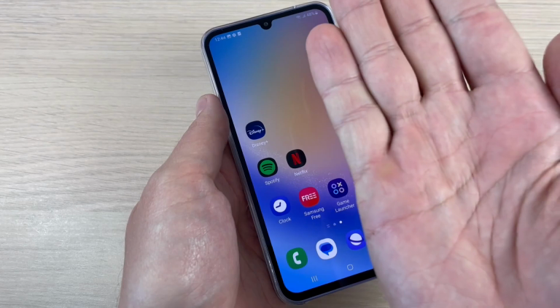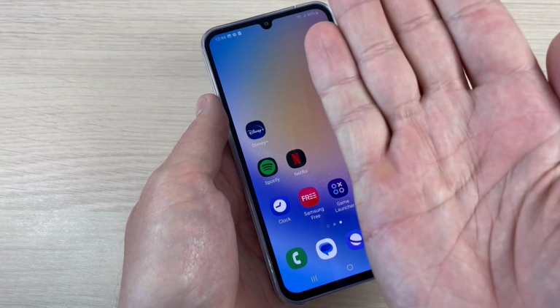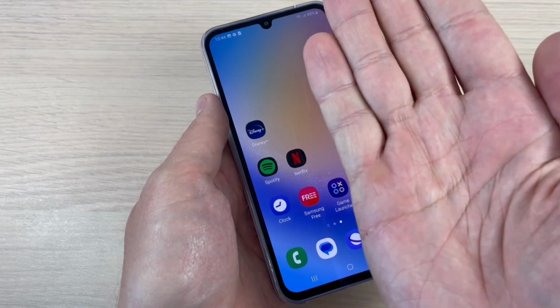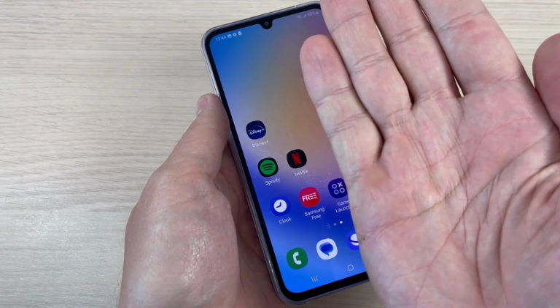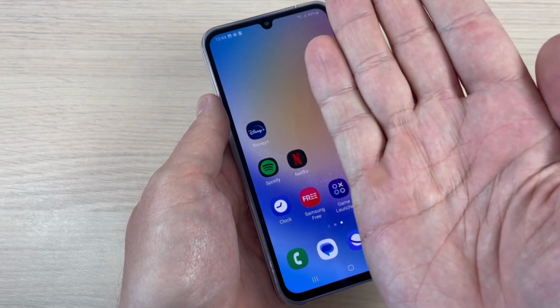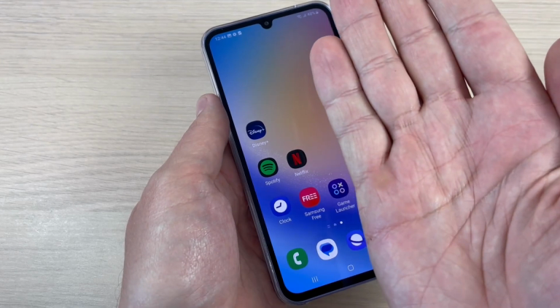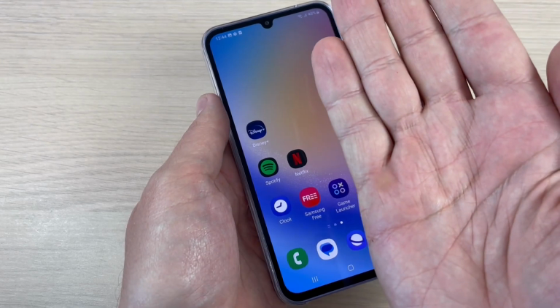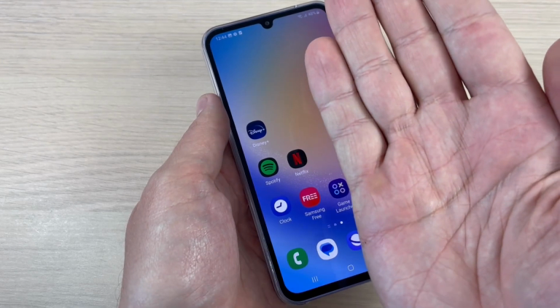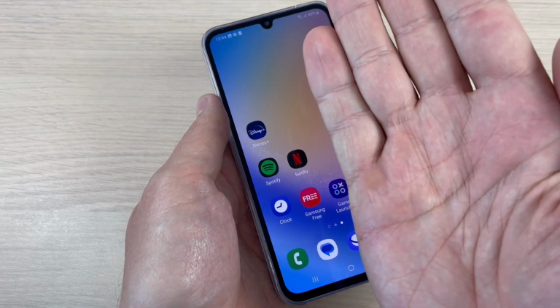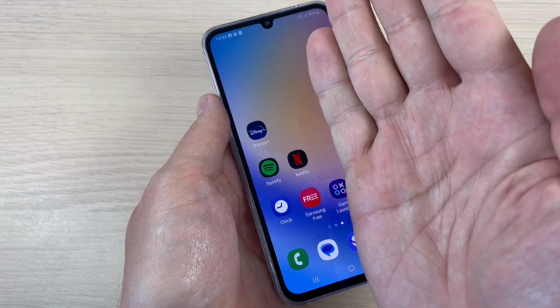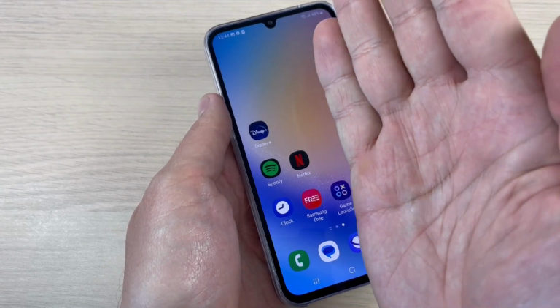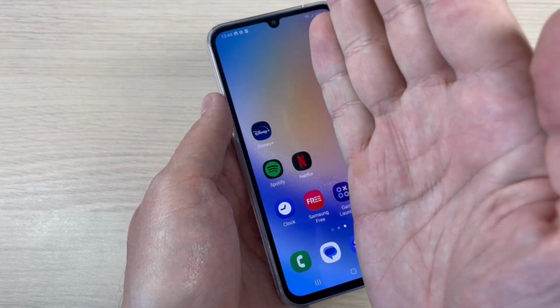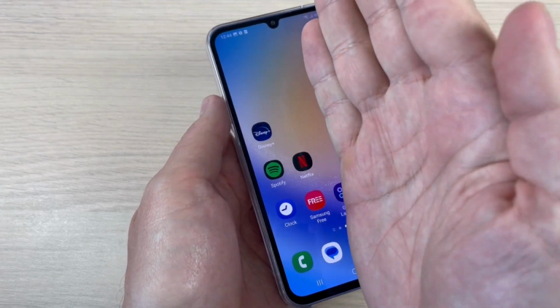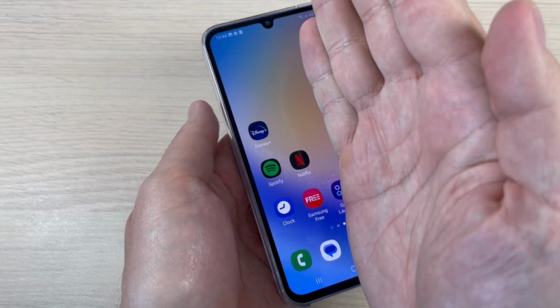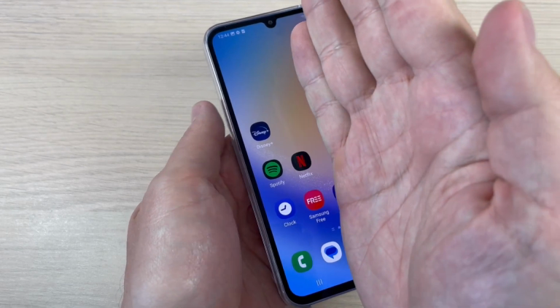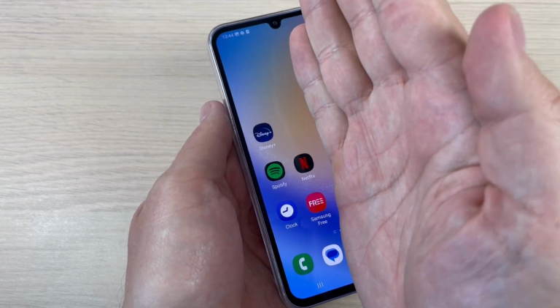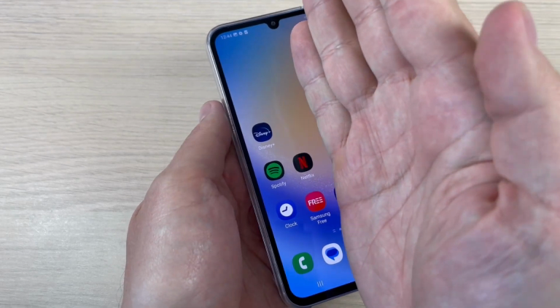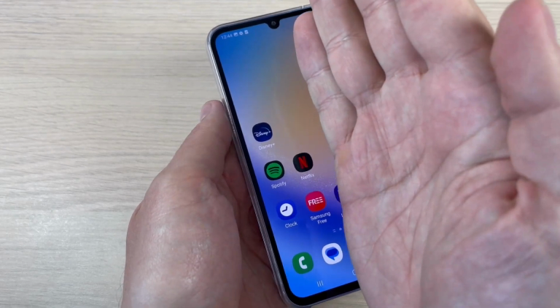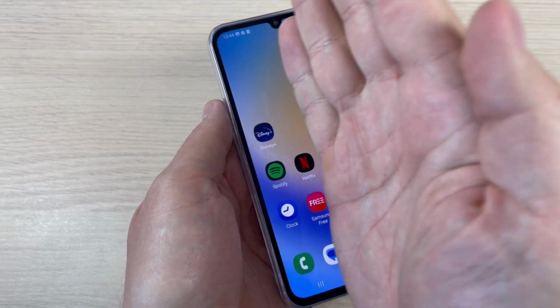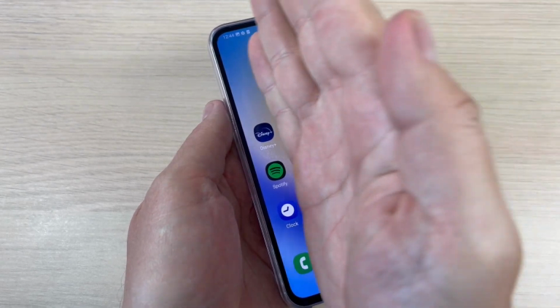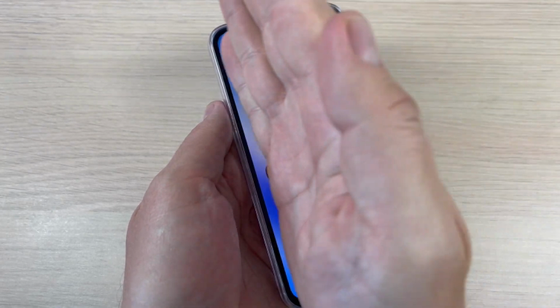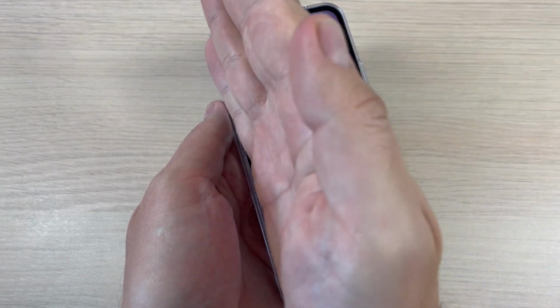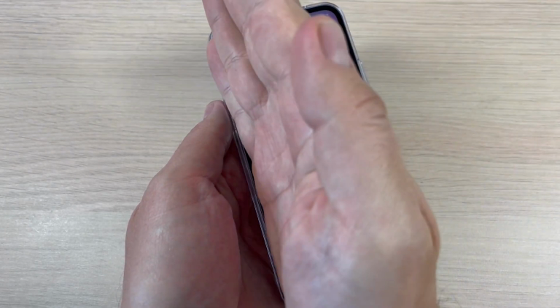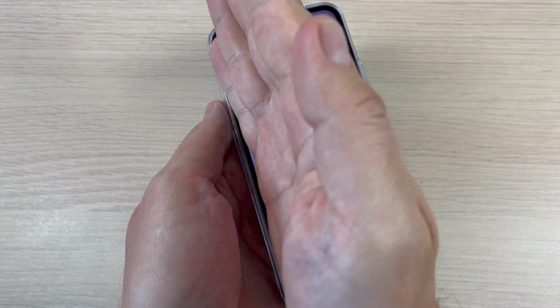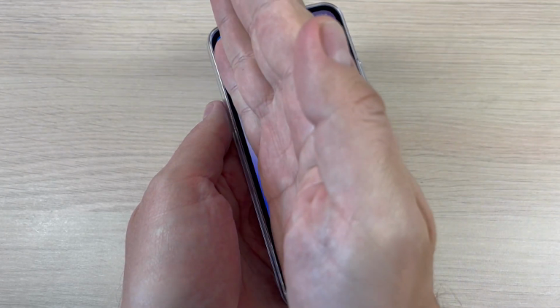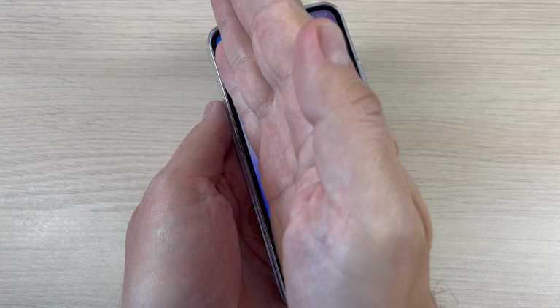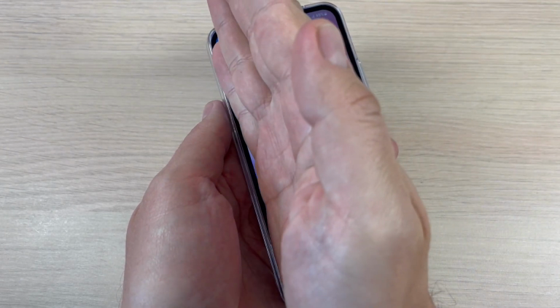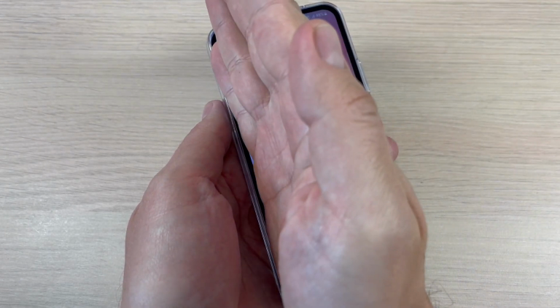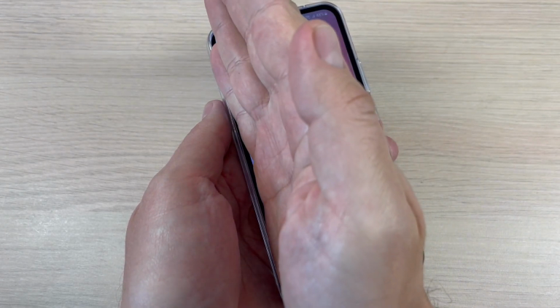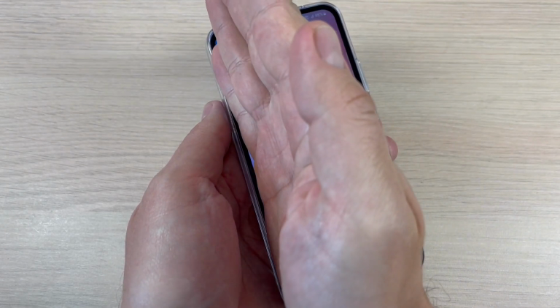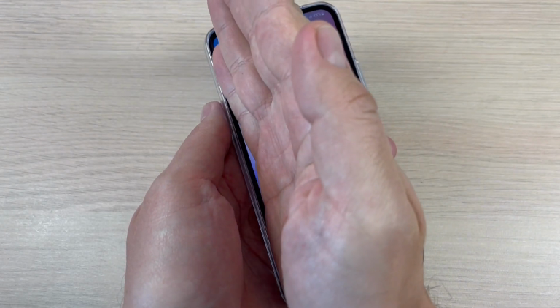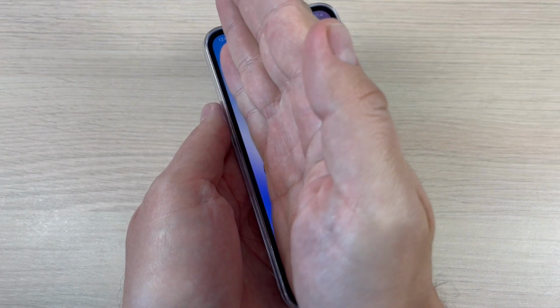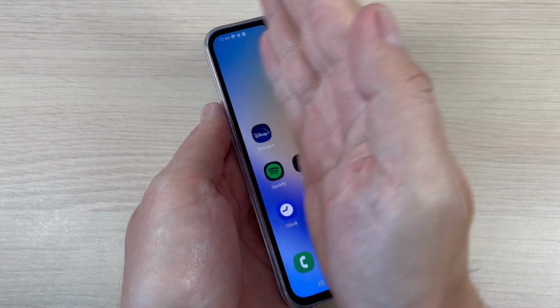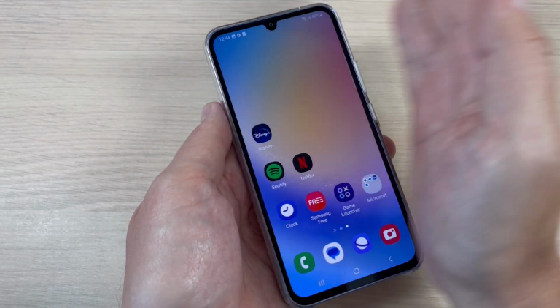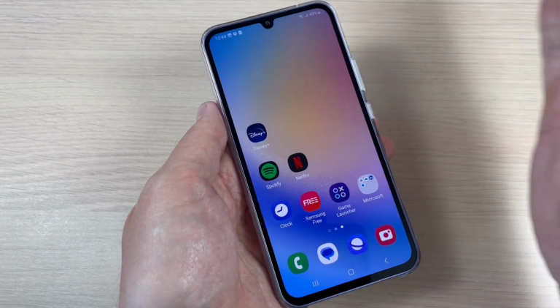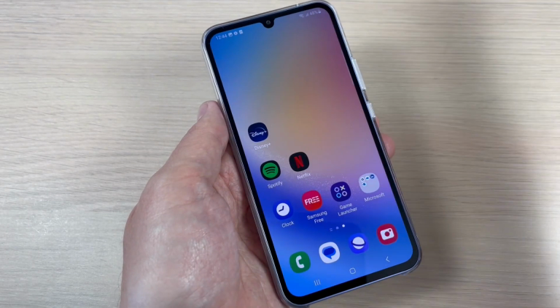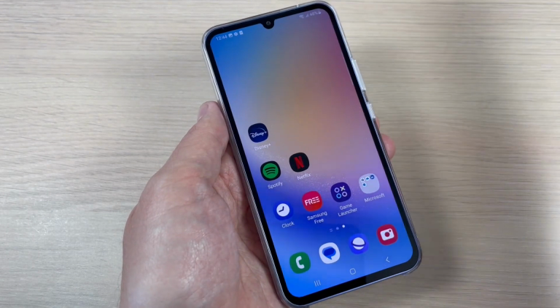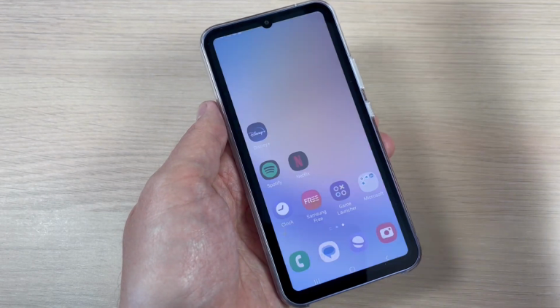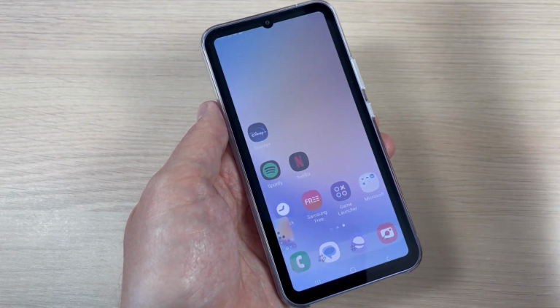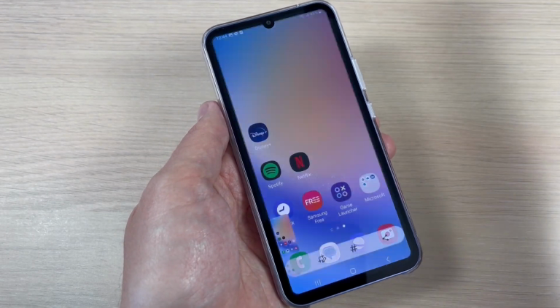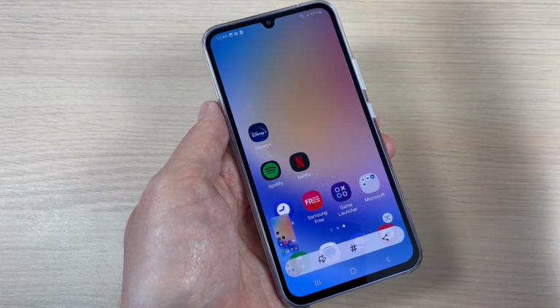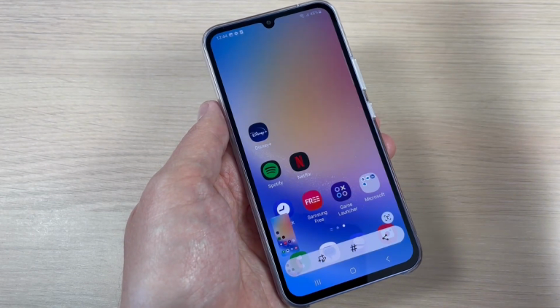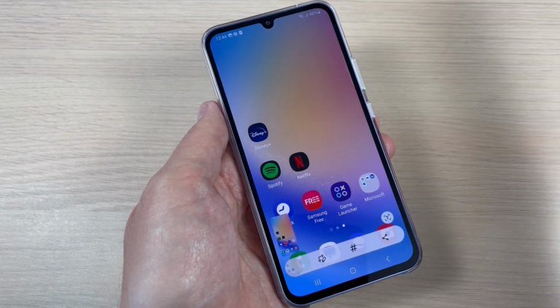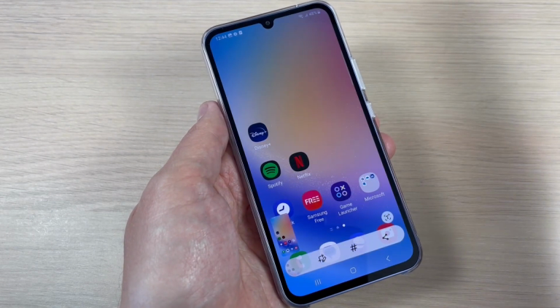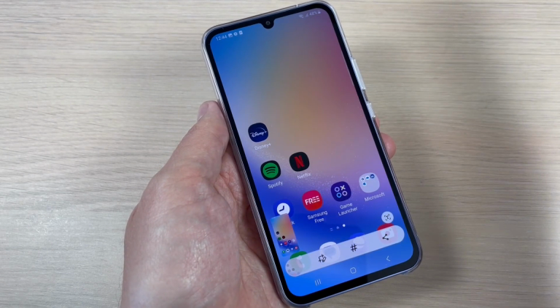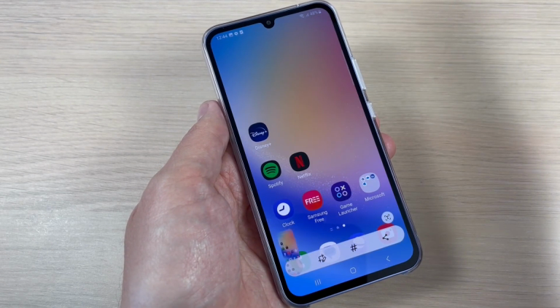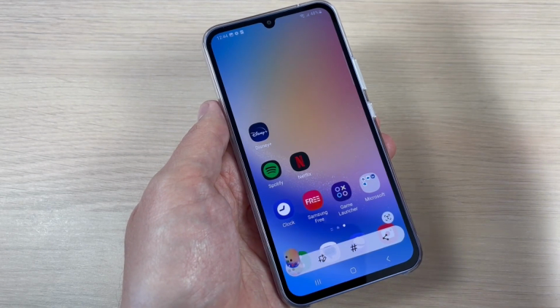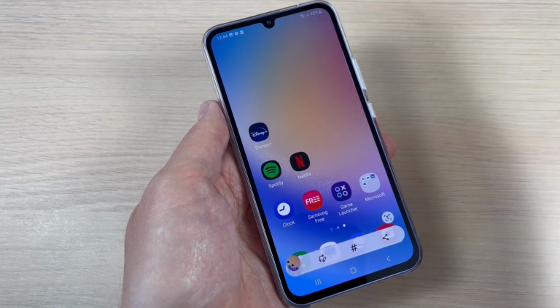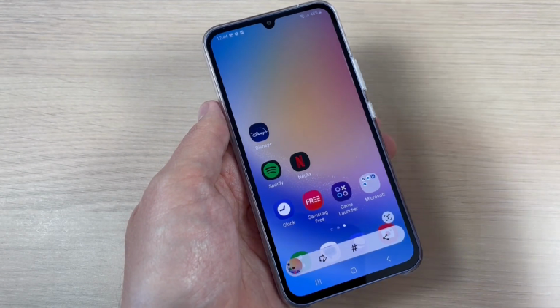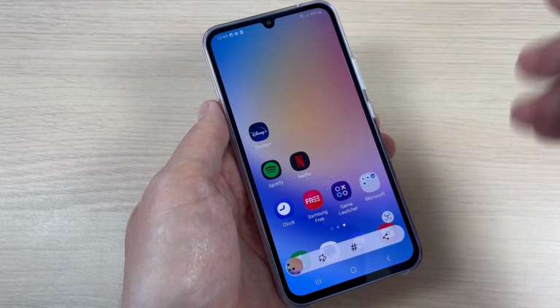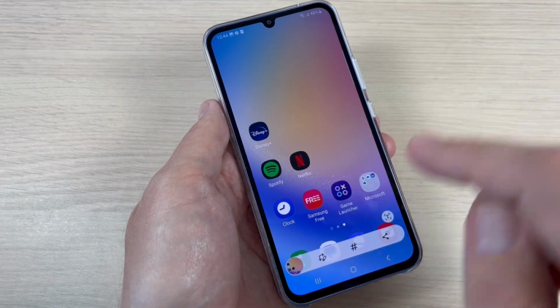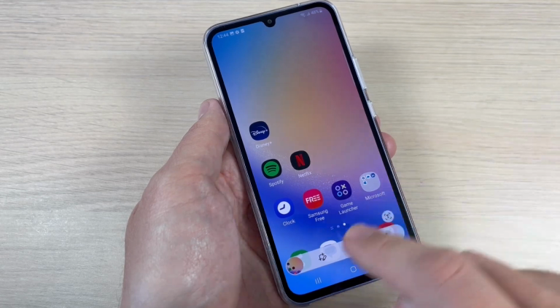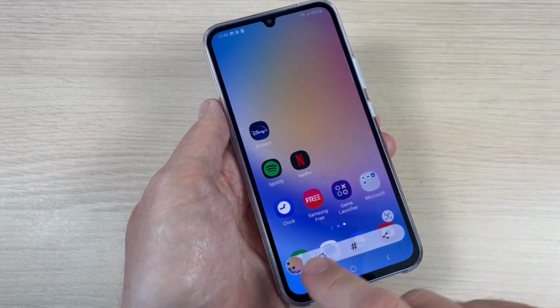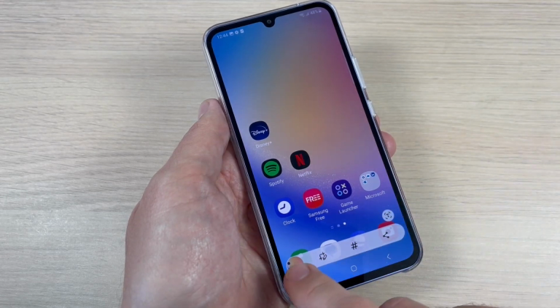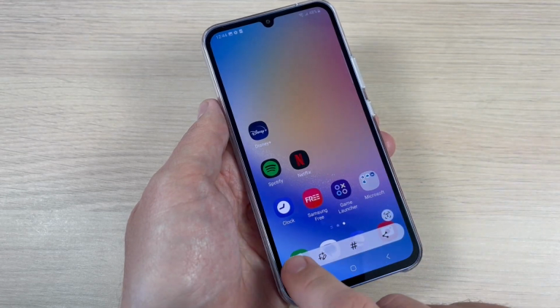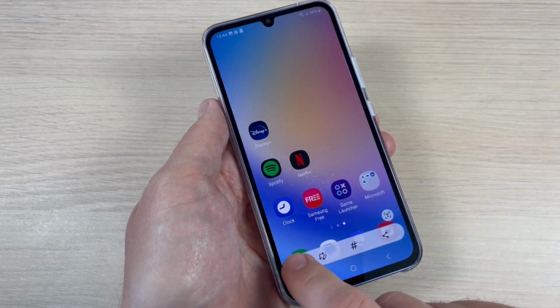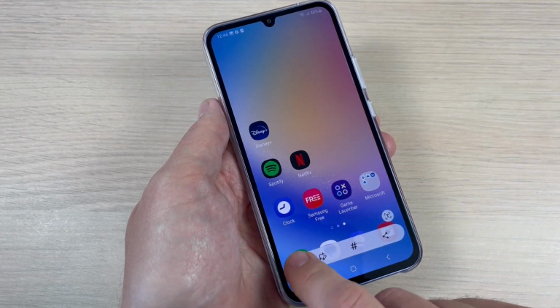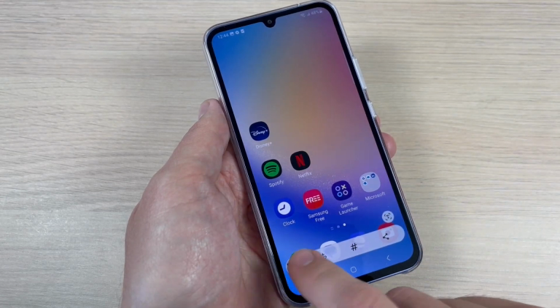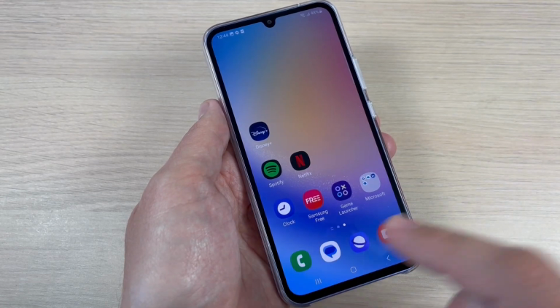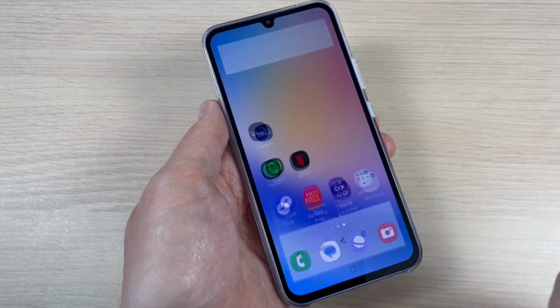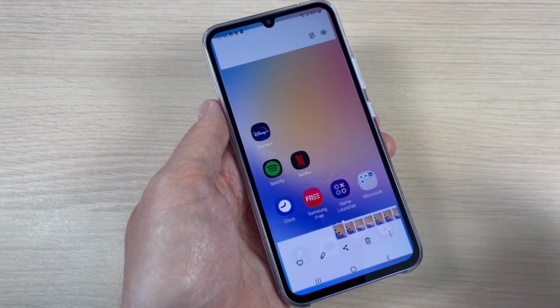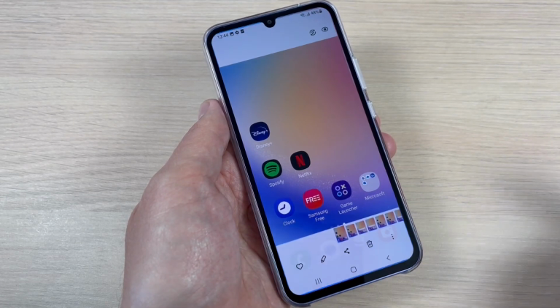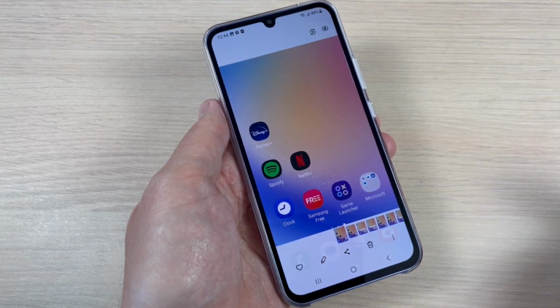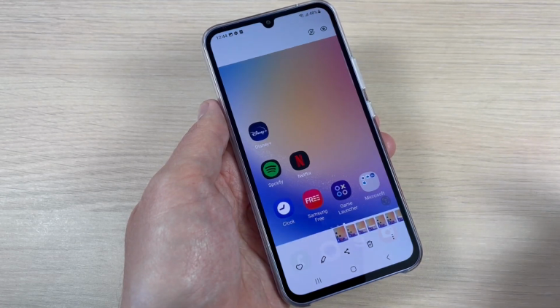Hi guys, in this video I will show you three ways to take a screenshot on Samsung Galaxy A44 and A54.